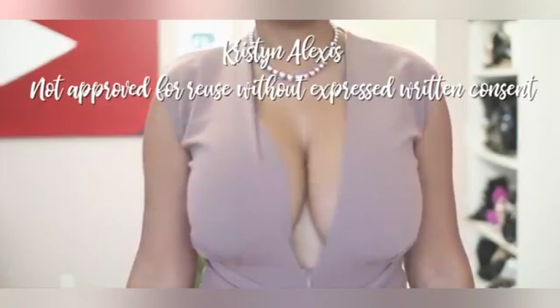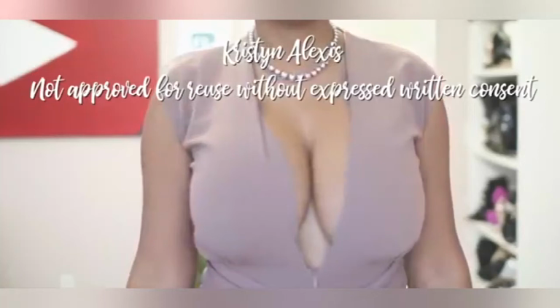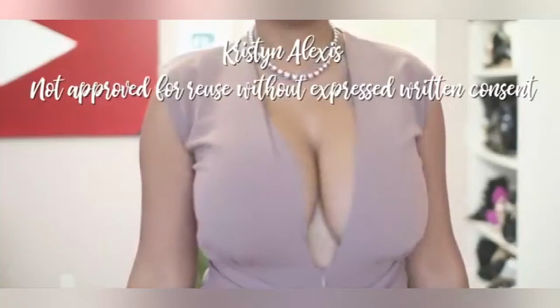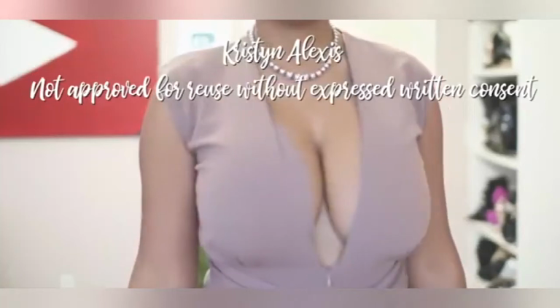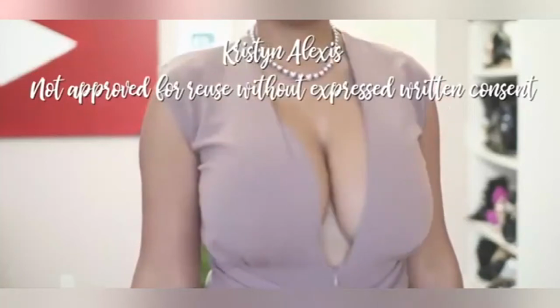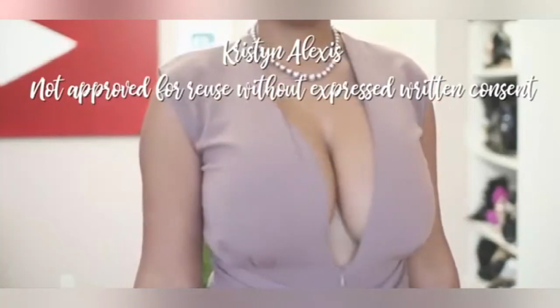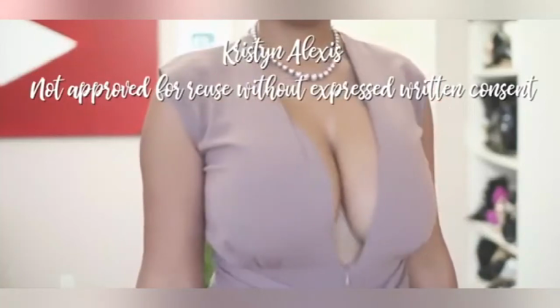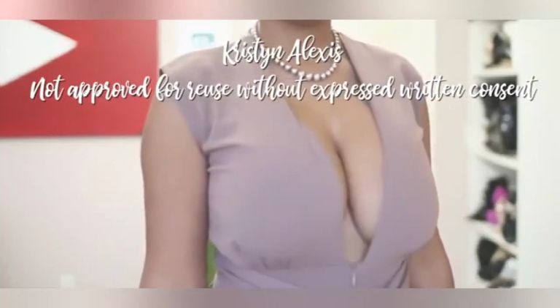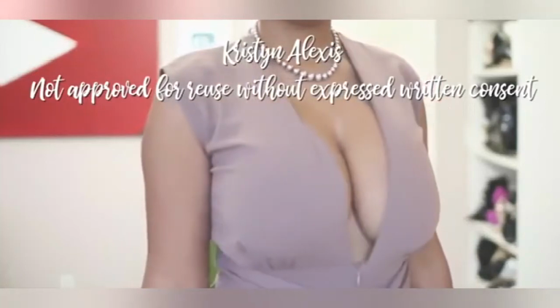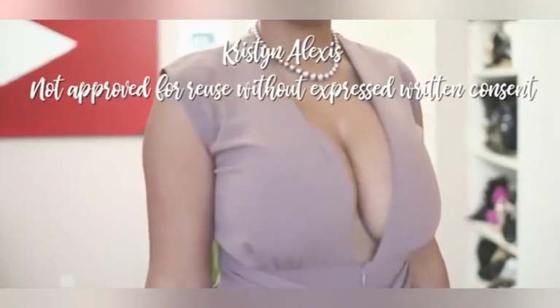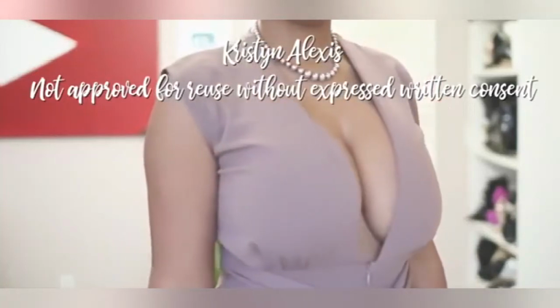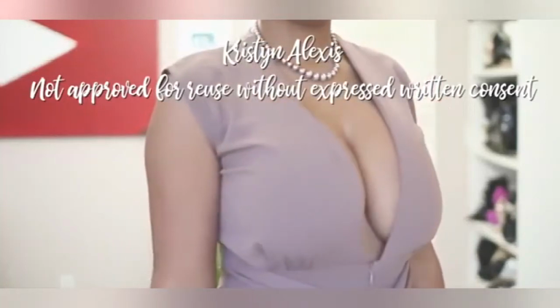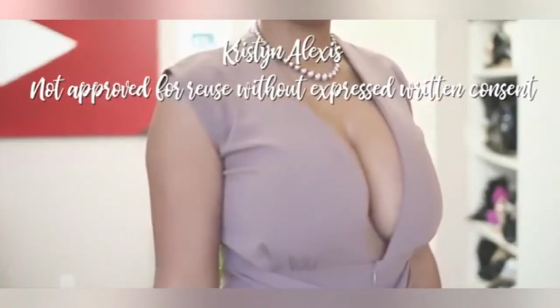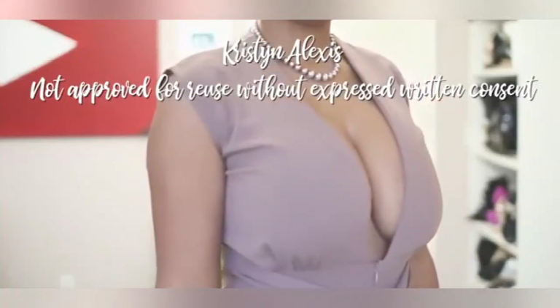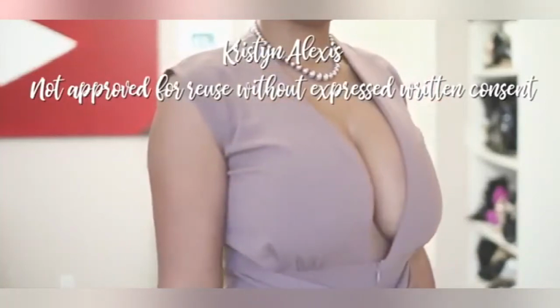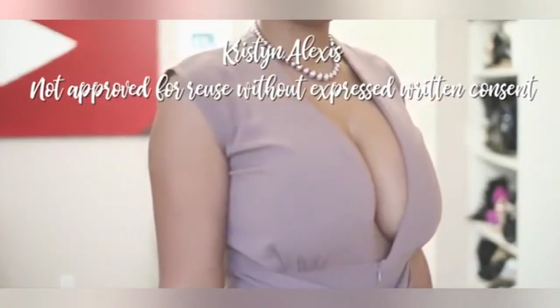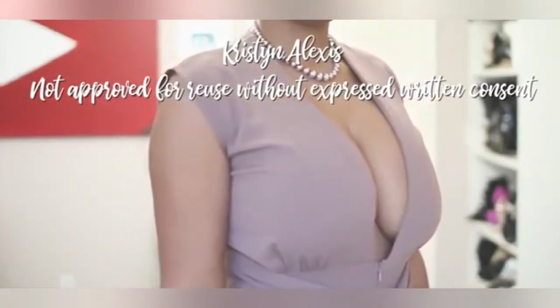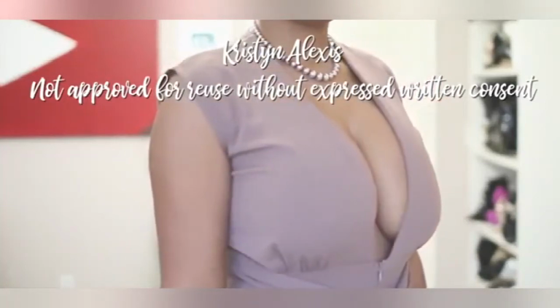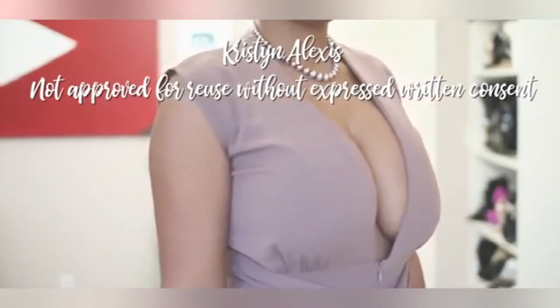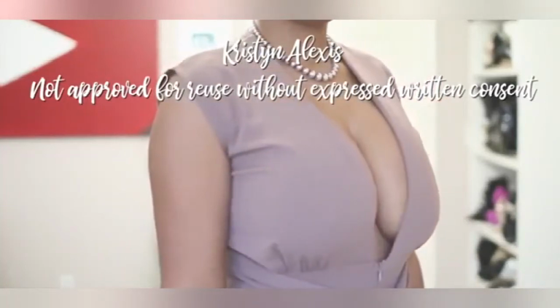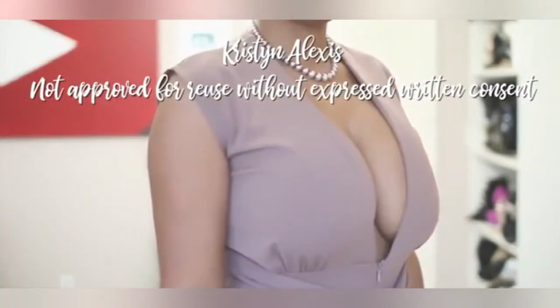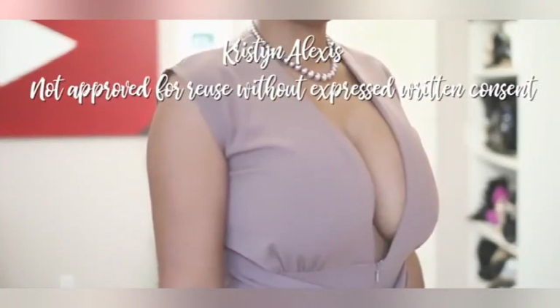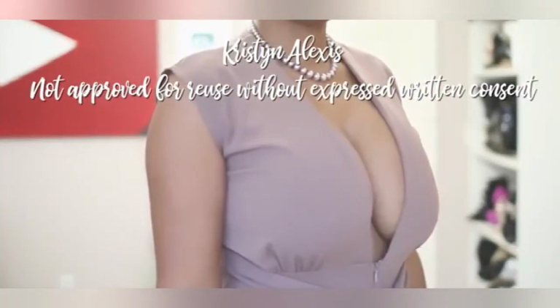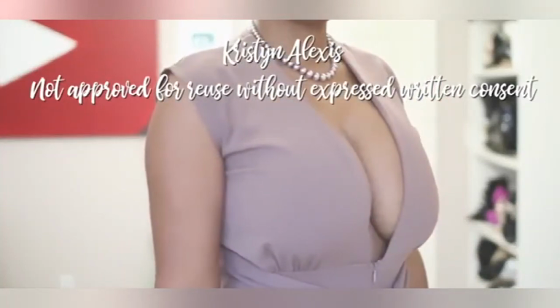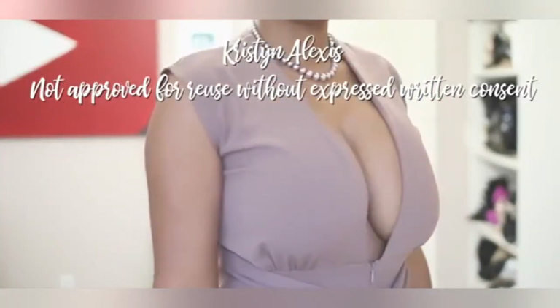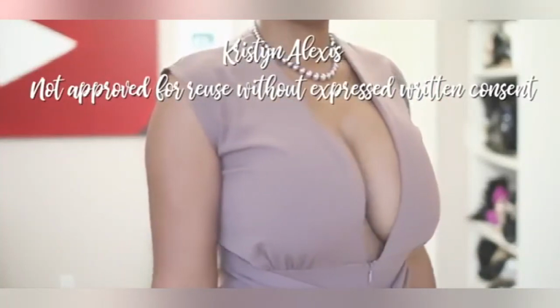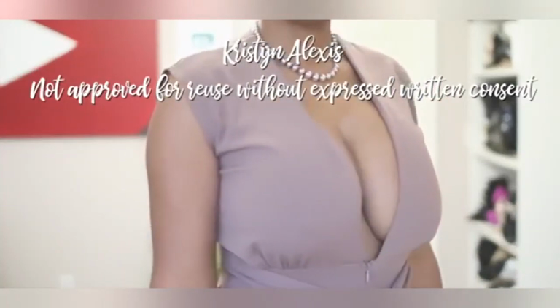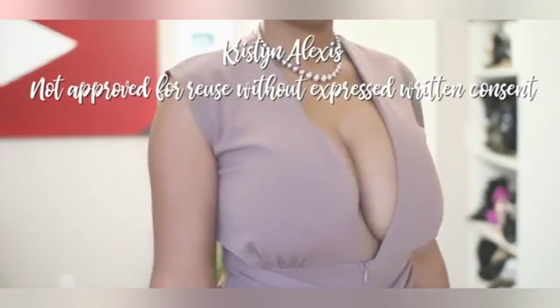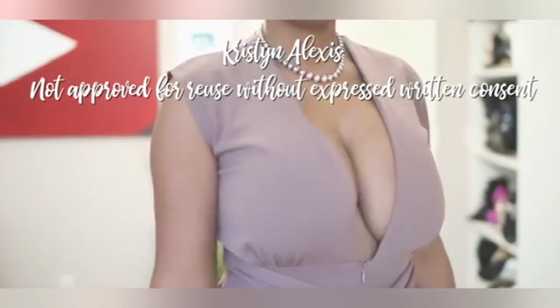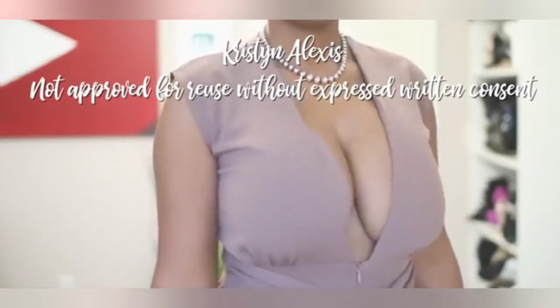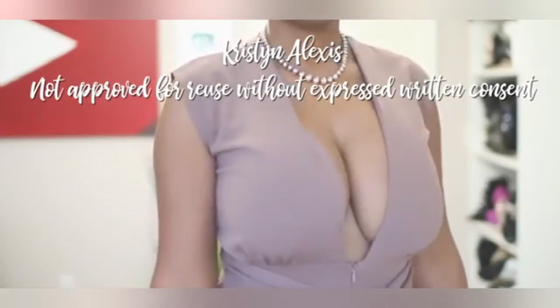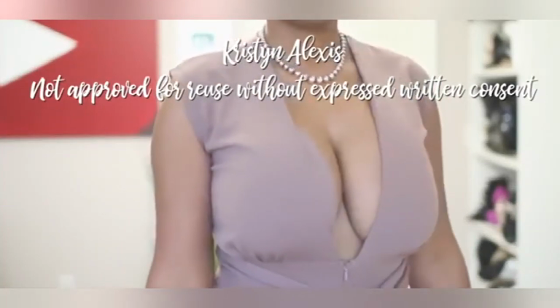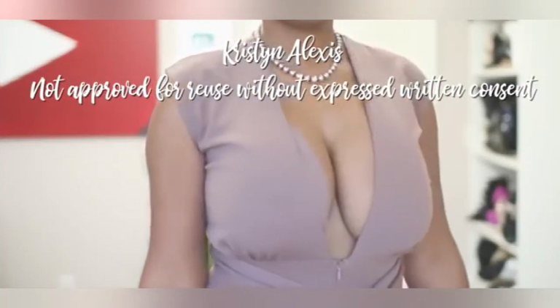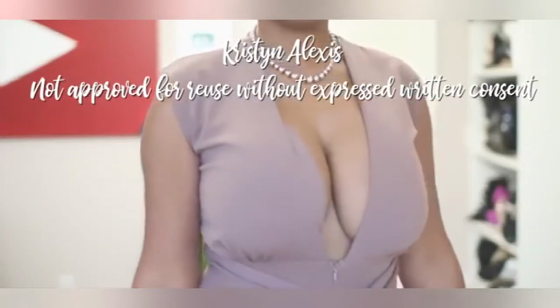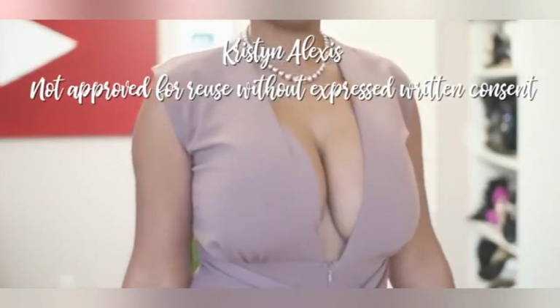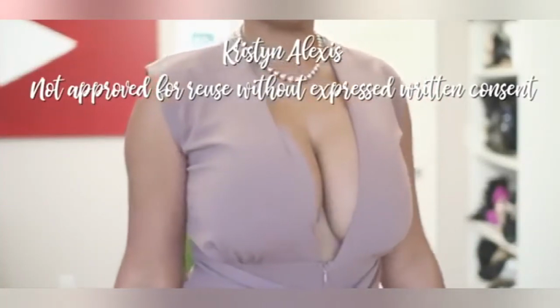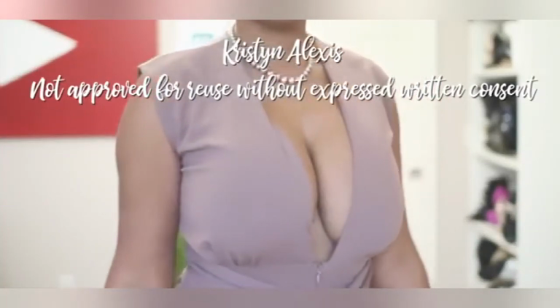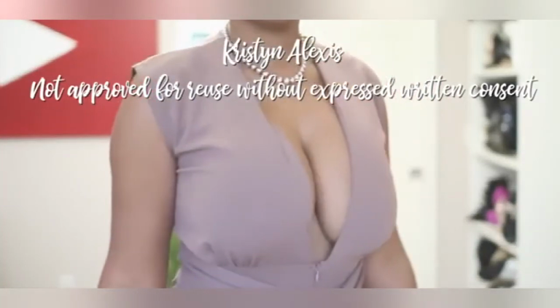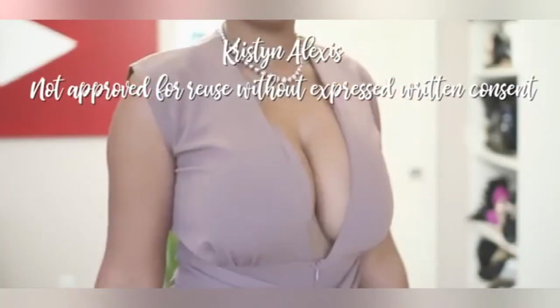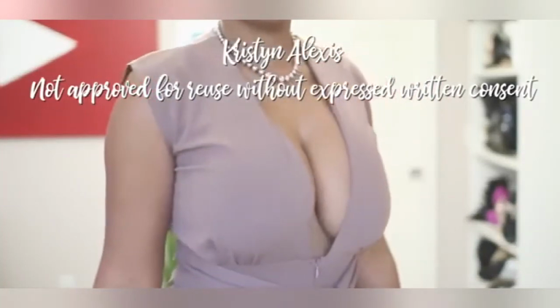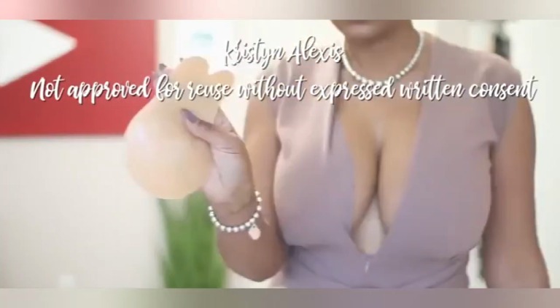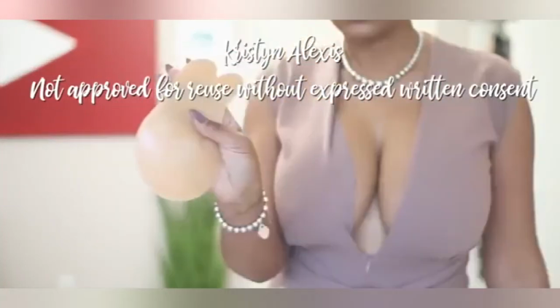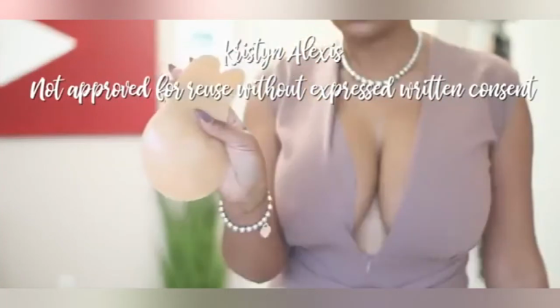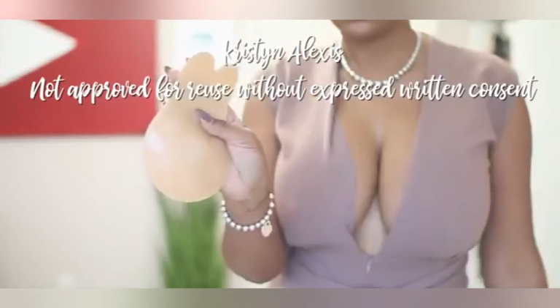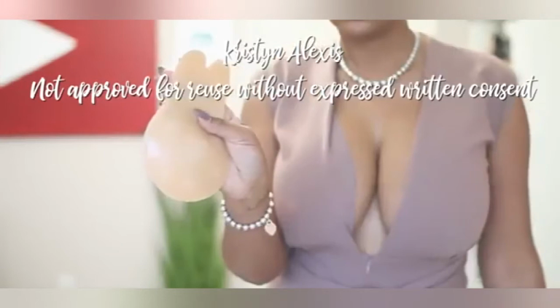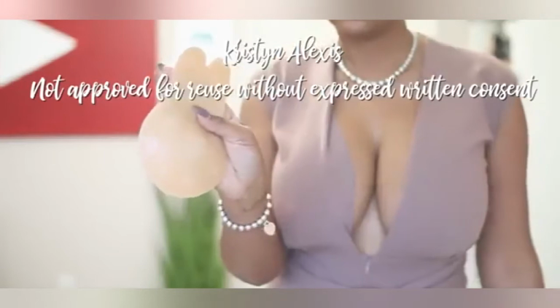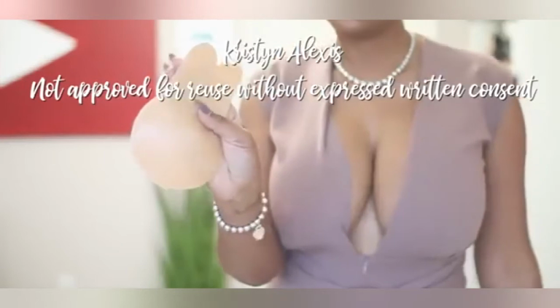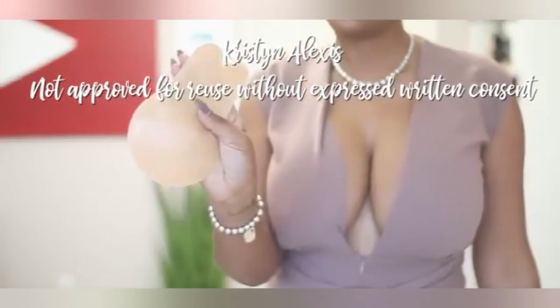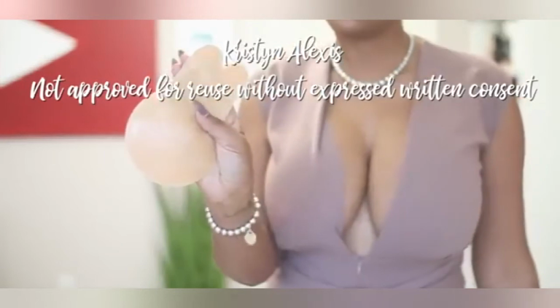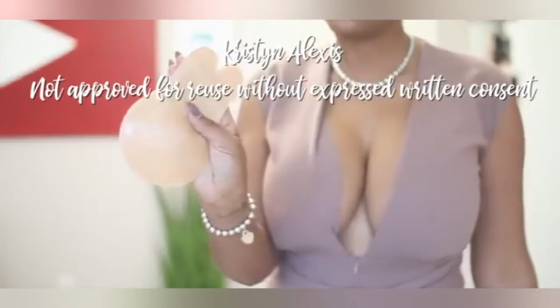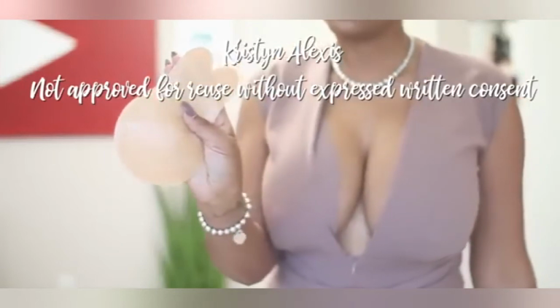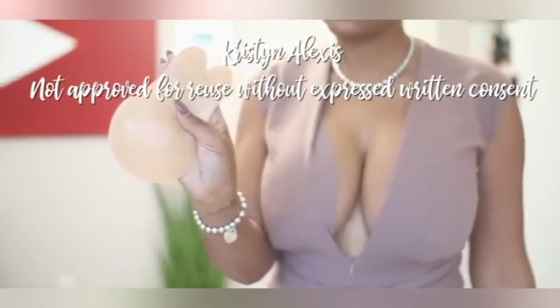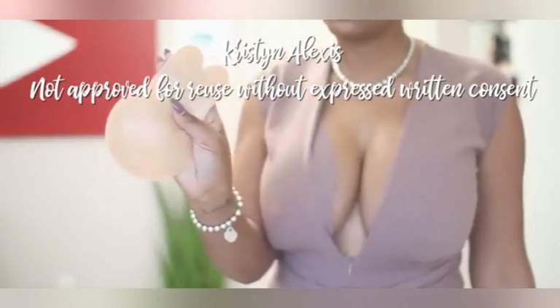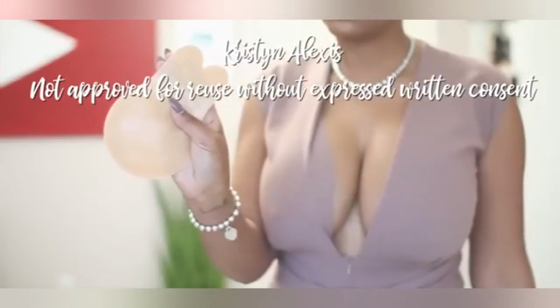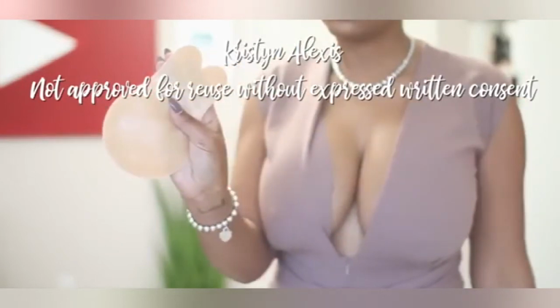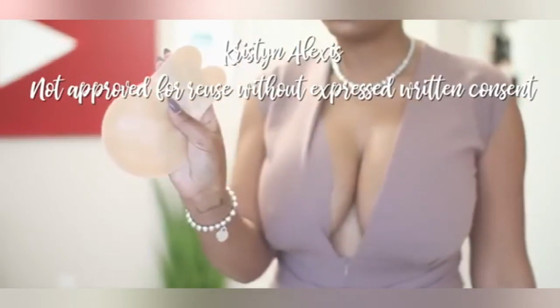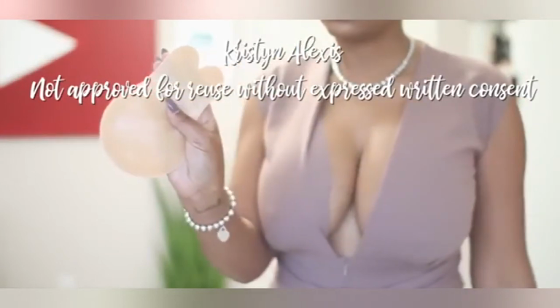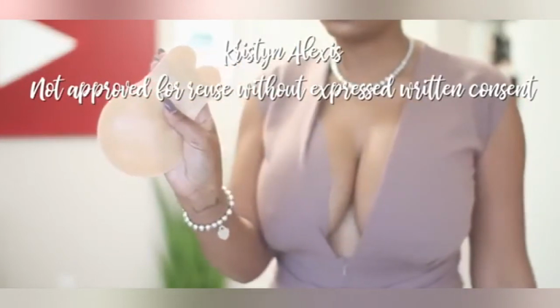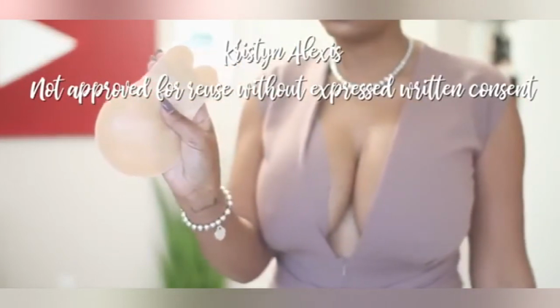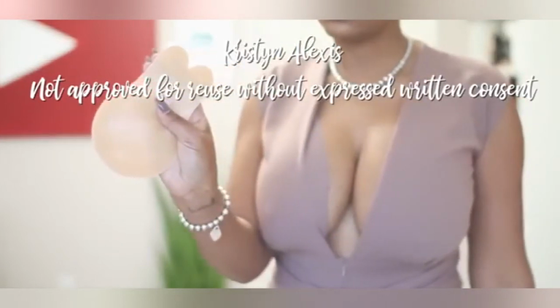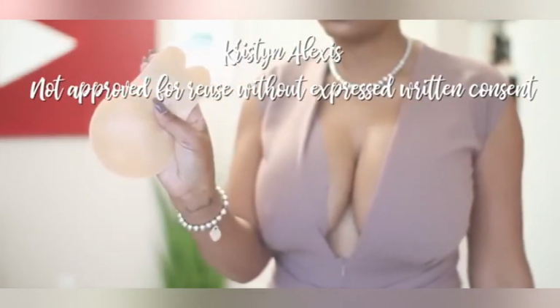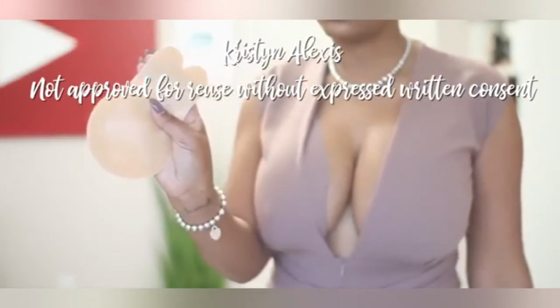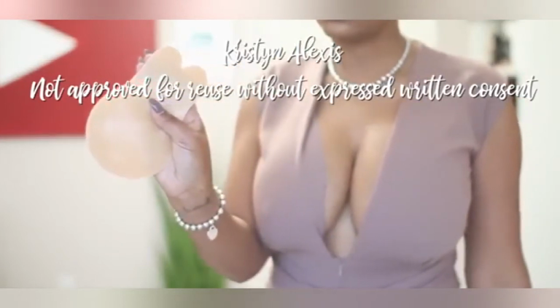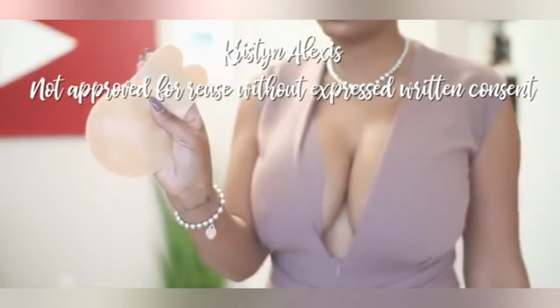This is the before look, and as you can see the shirt is a little bit see-through. Without a bra, there are definitely some things we want to try to correct.